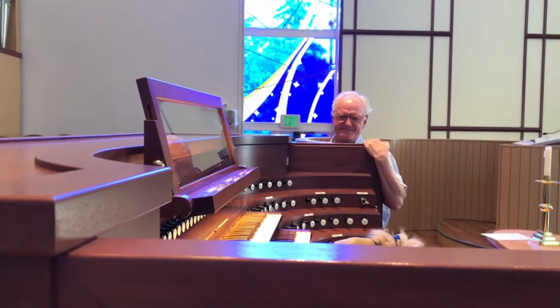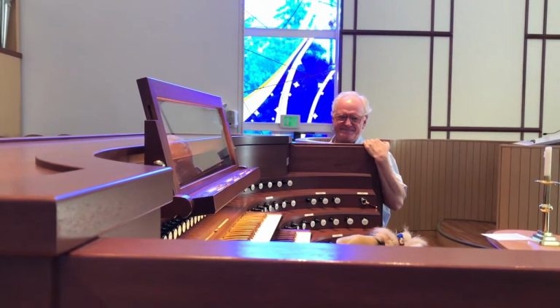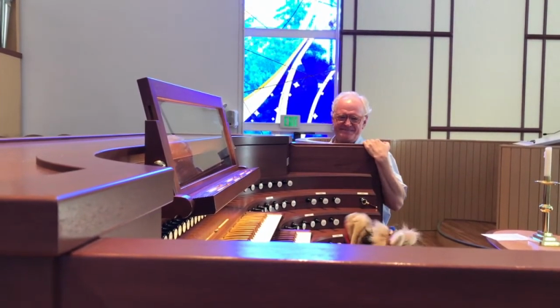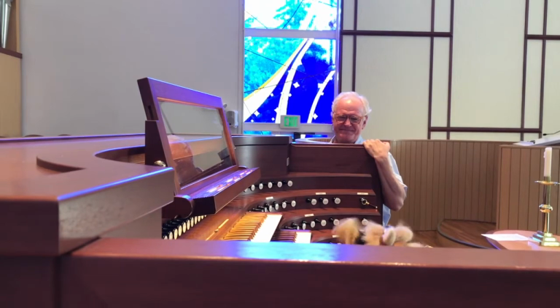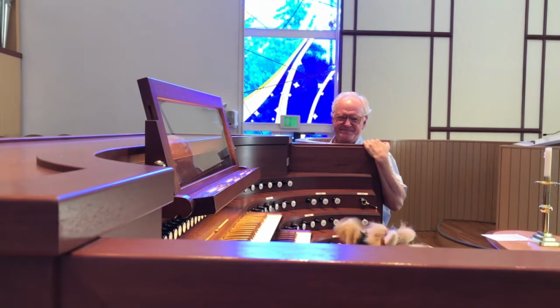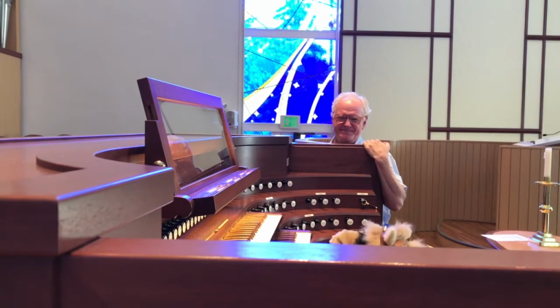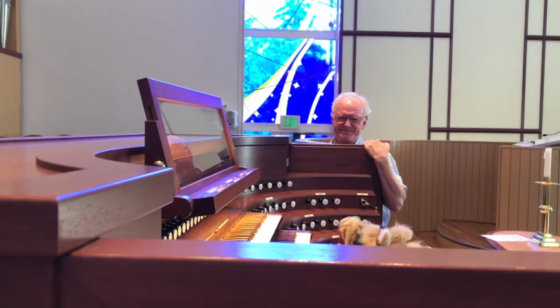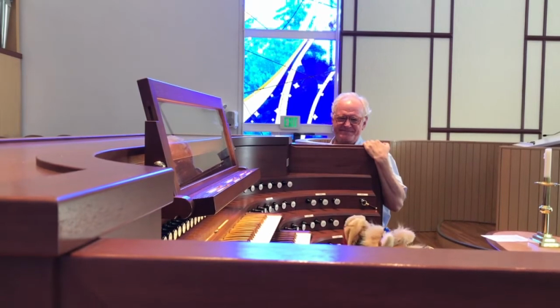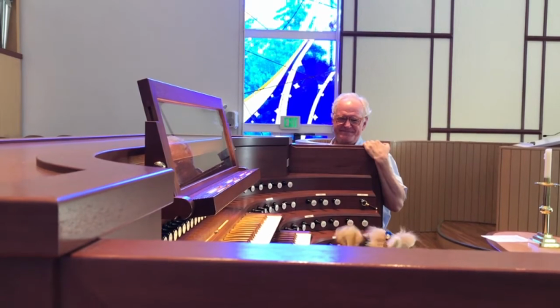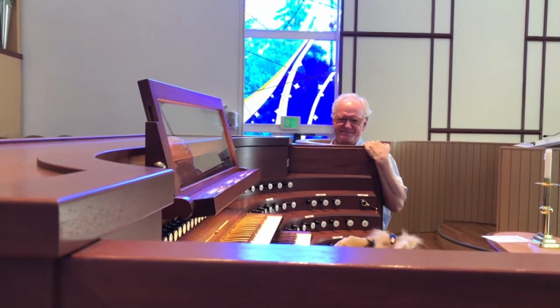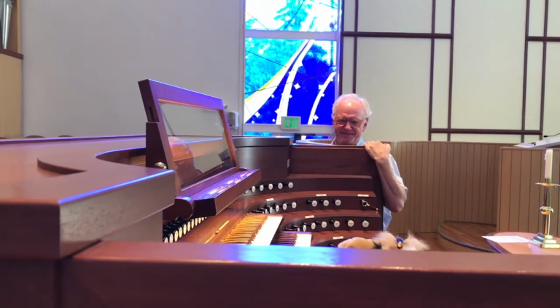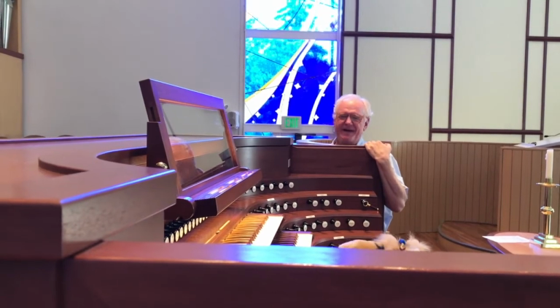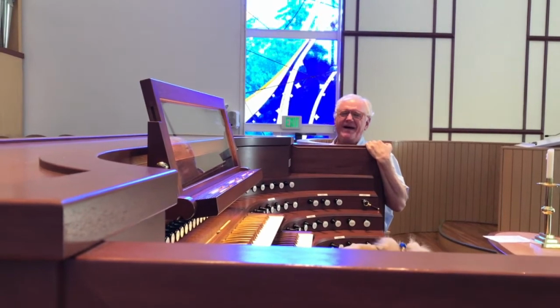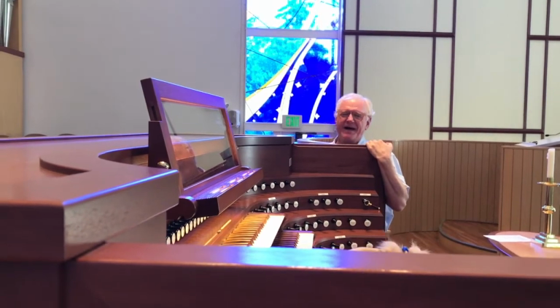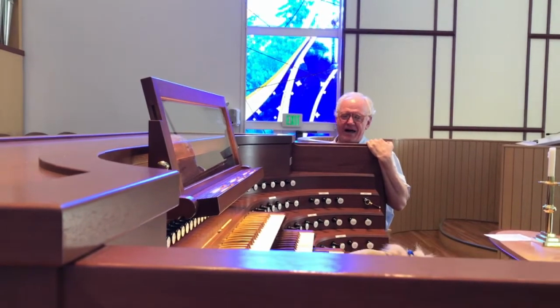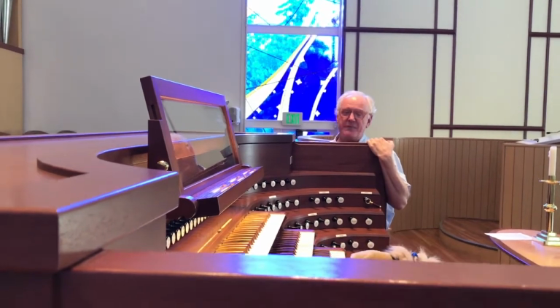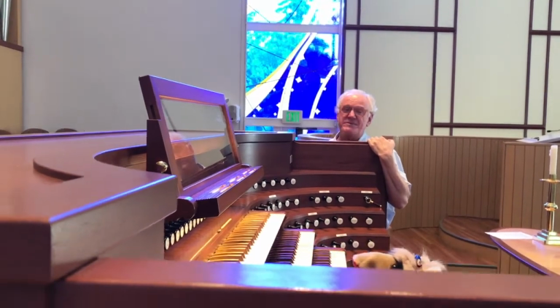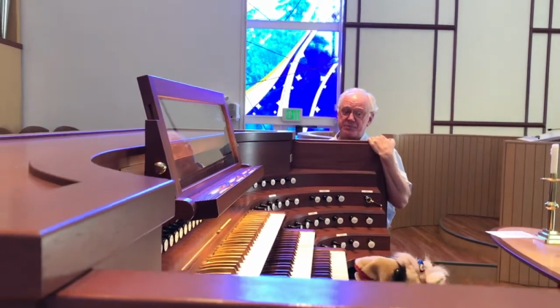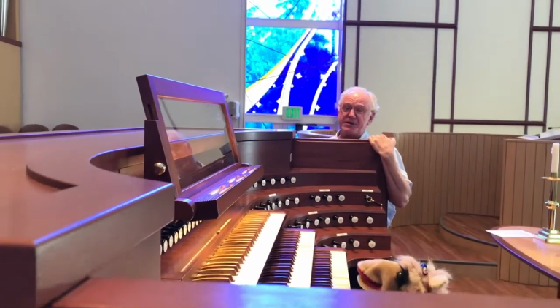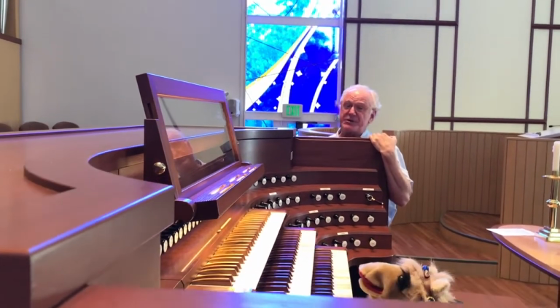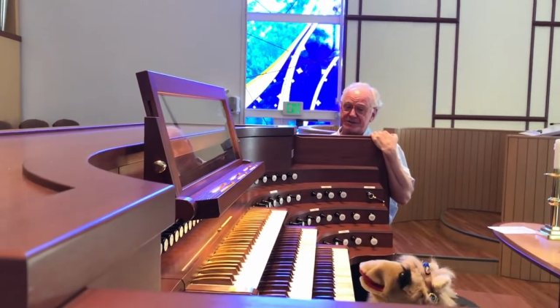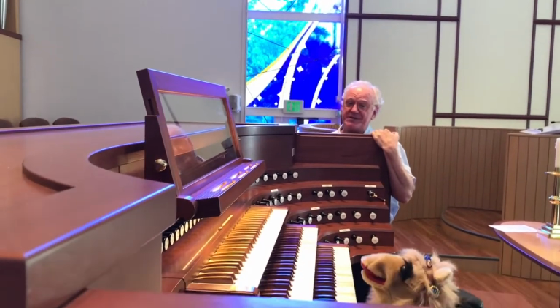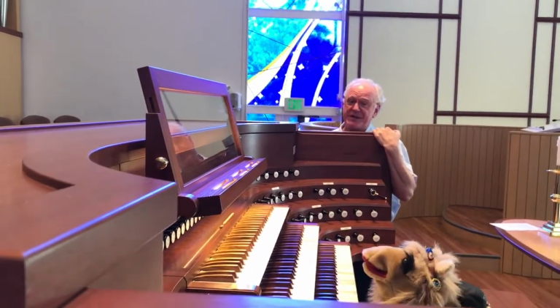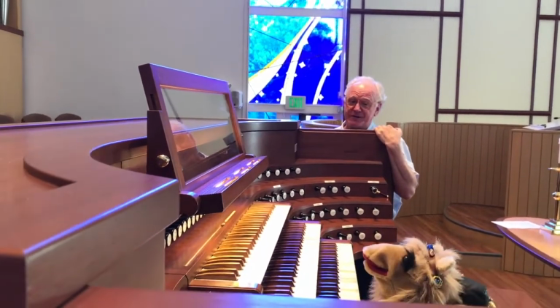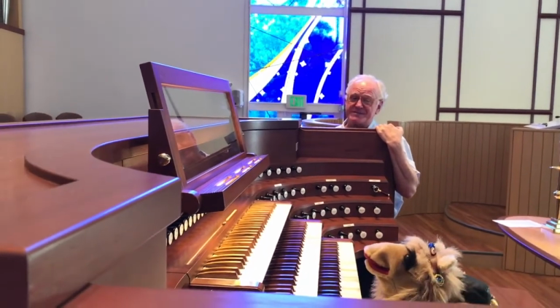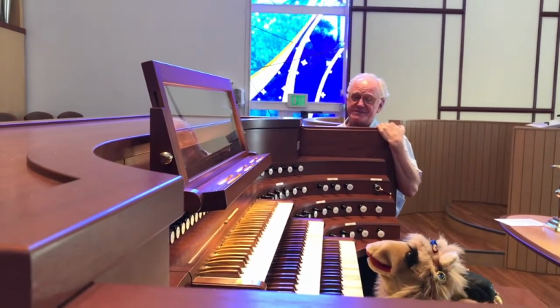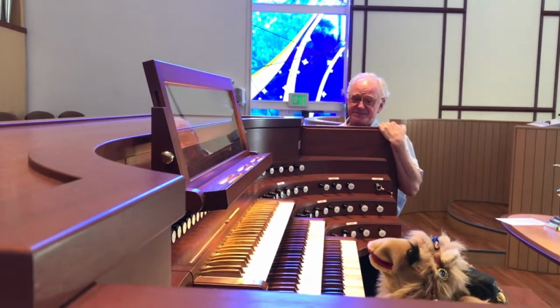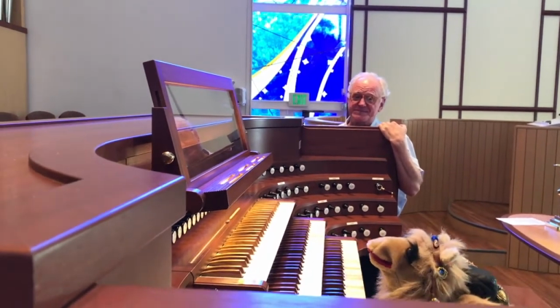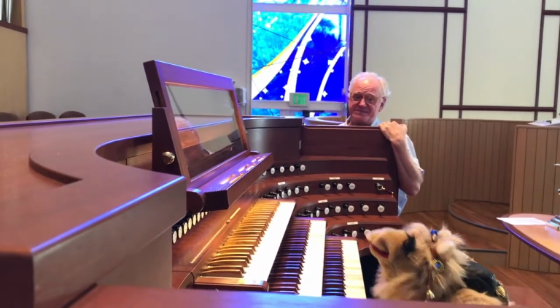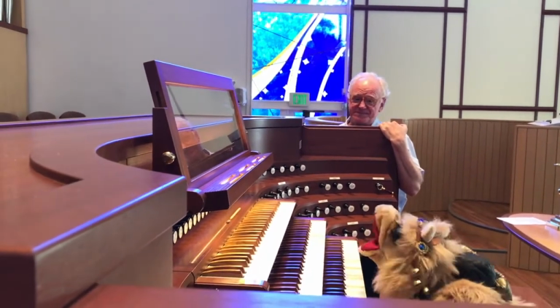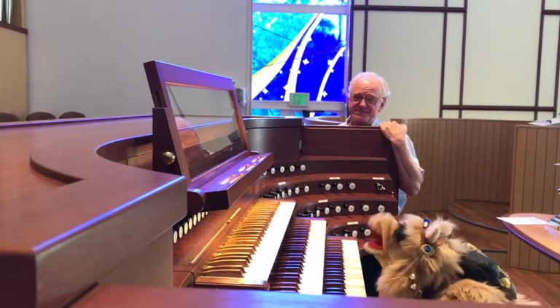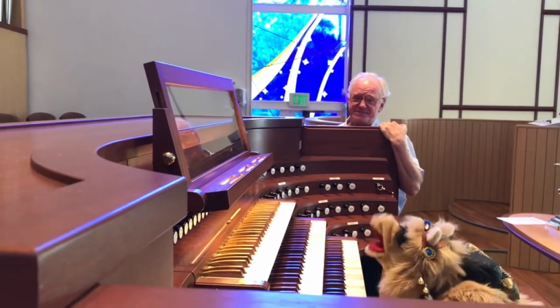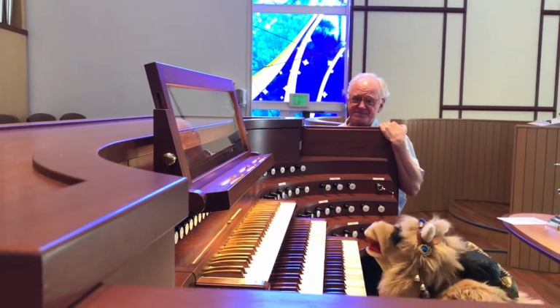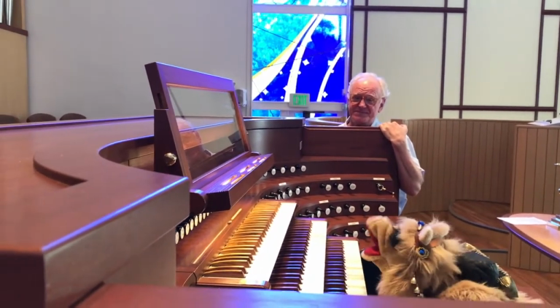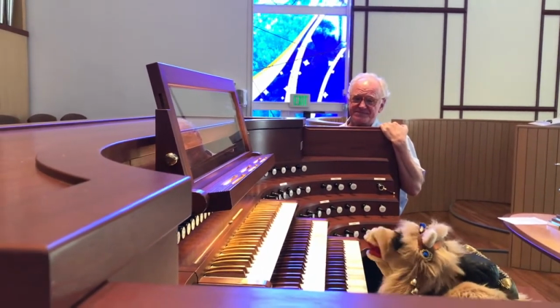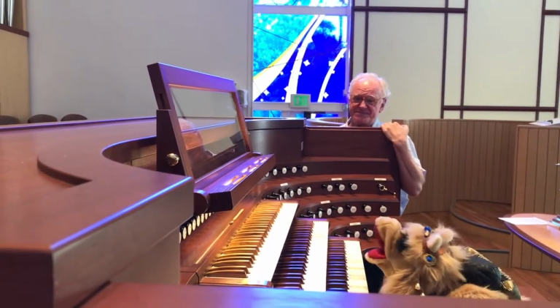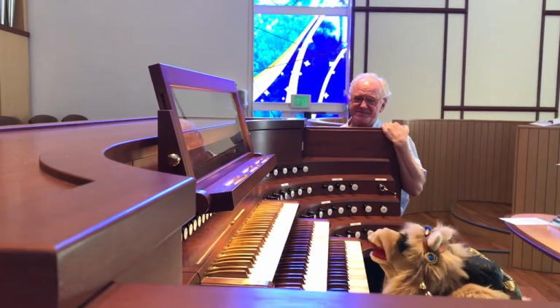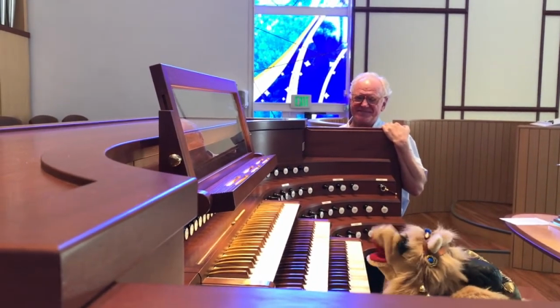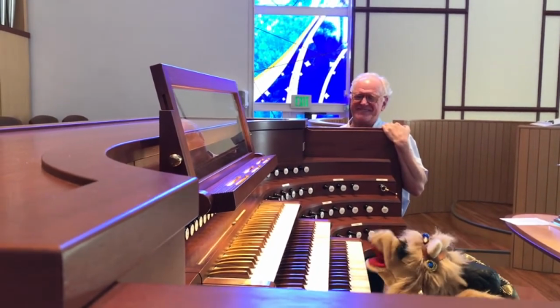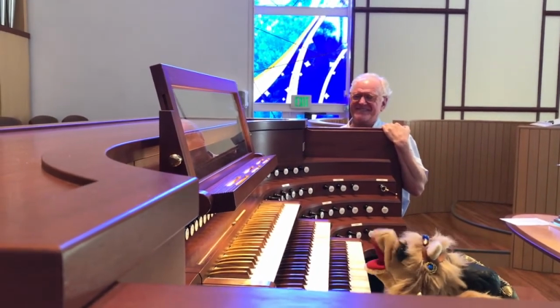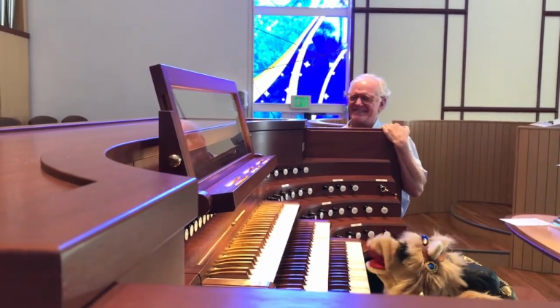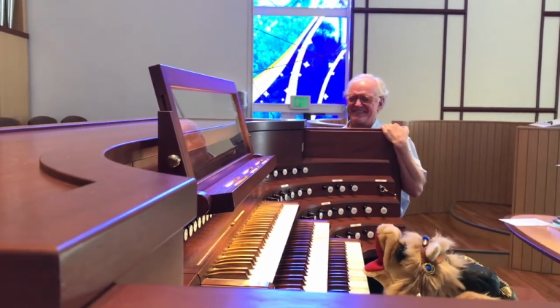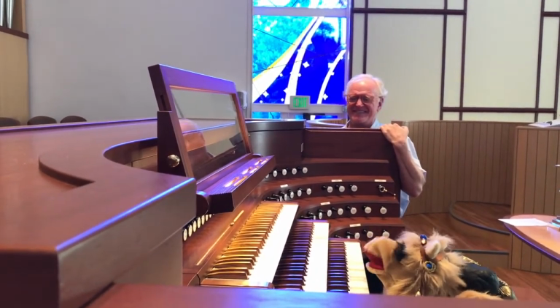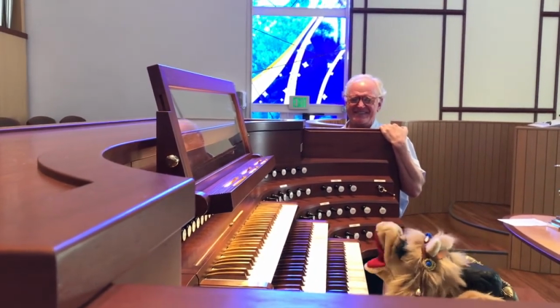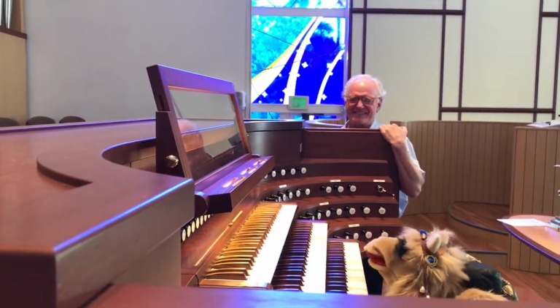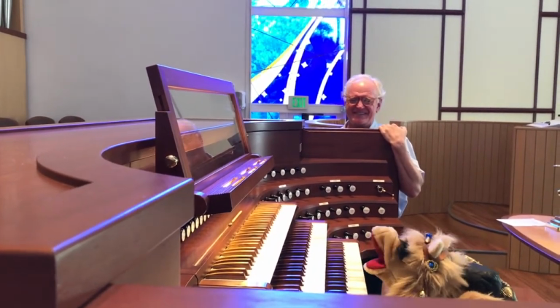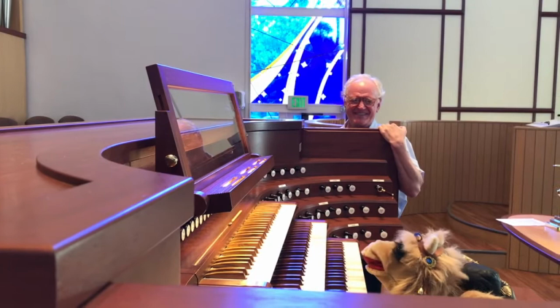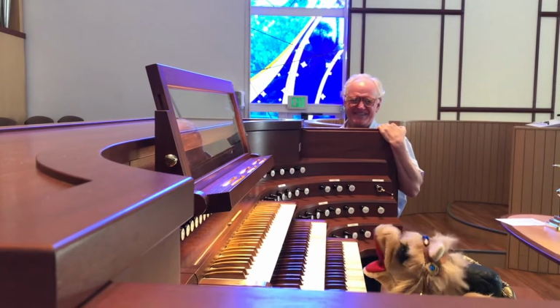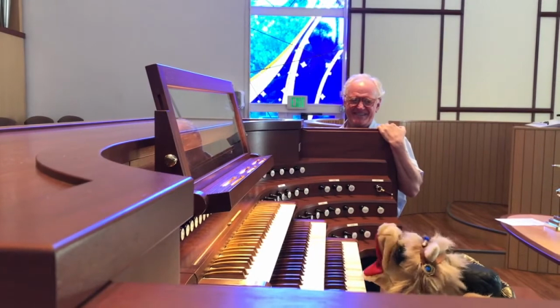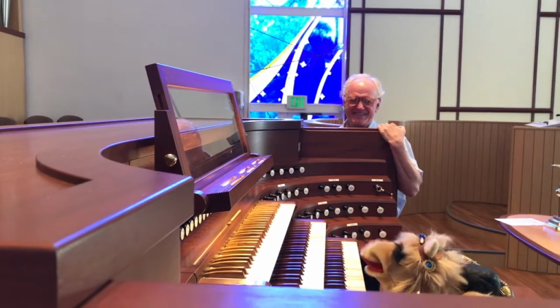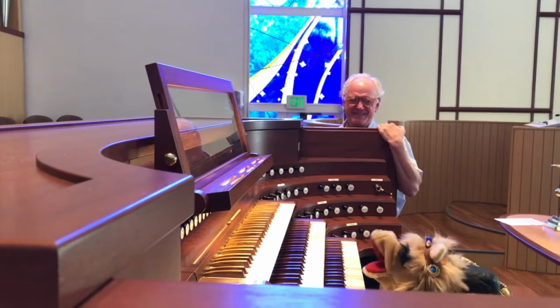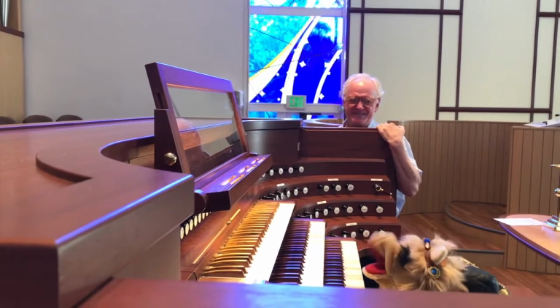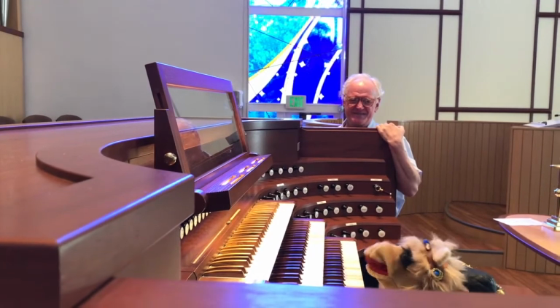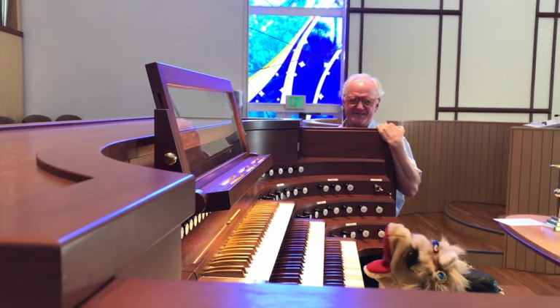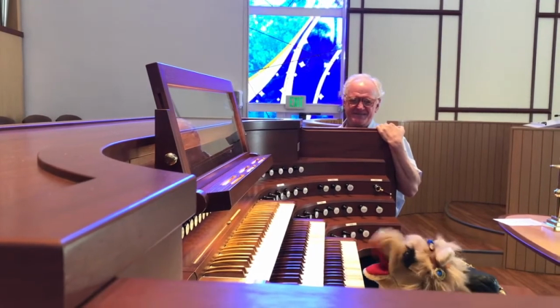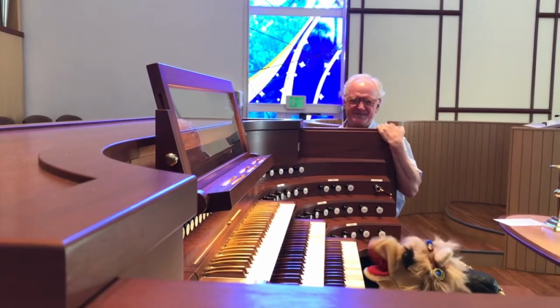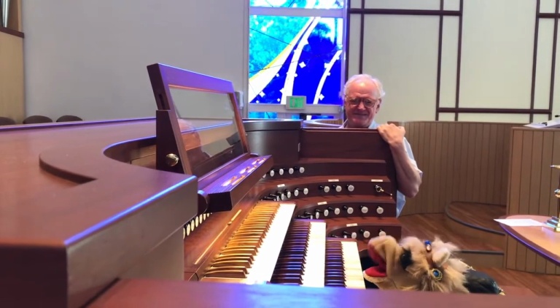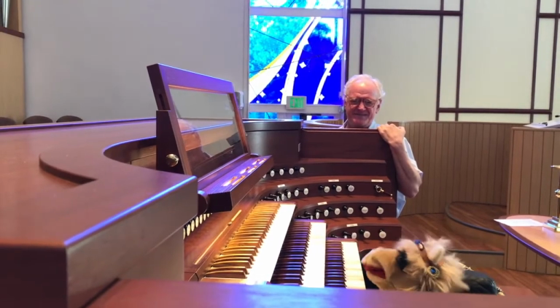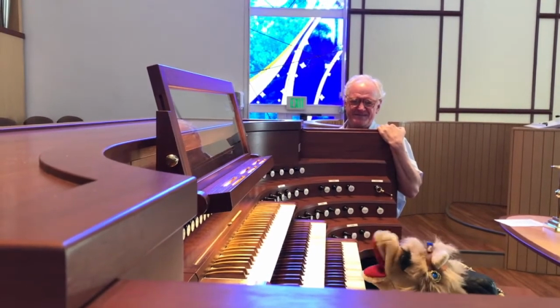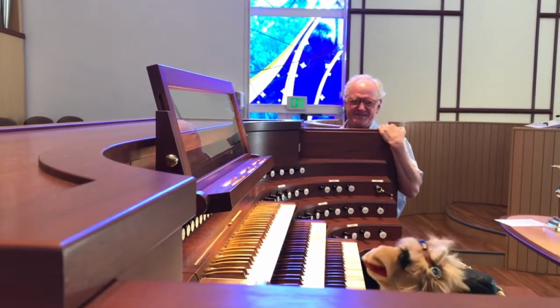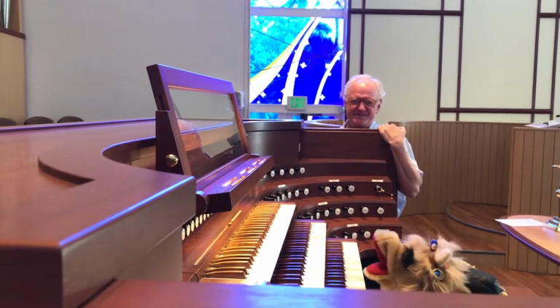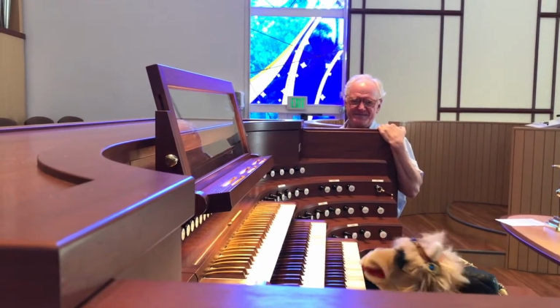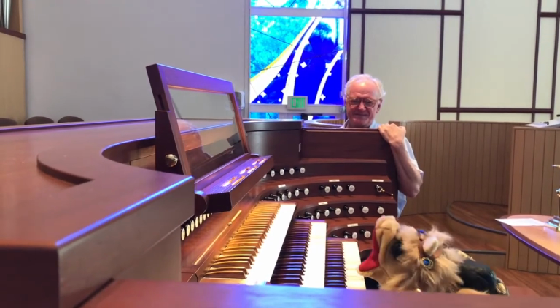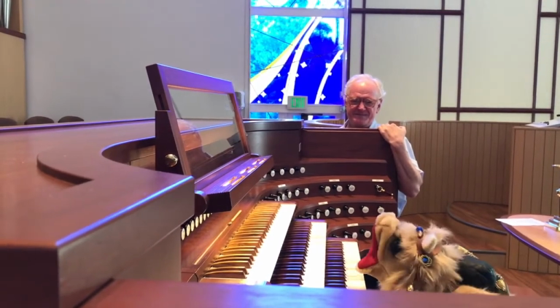That was pretty good, Clarence. Thanks for teaching me about the organ, Joe. It's really cool. It's always great to learn new things. Anytime, Clarence.